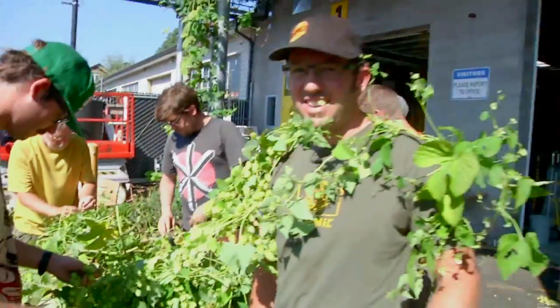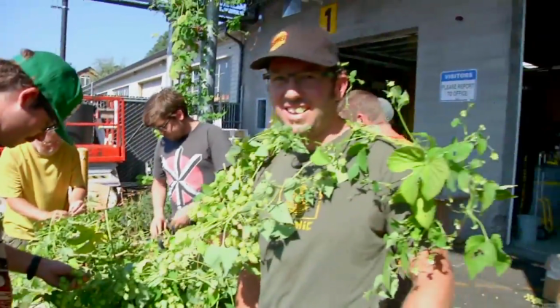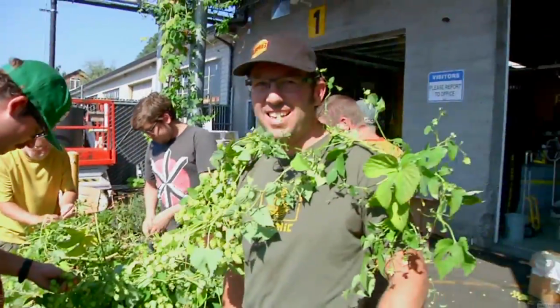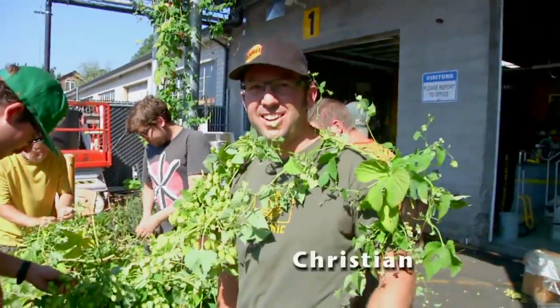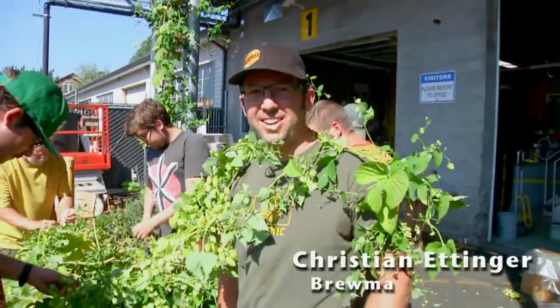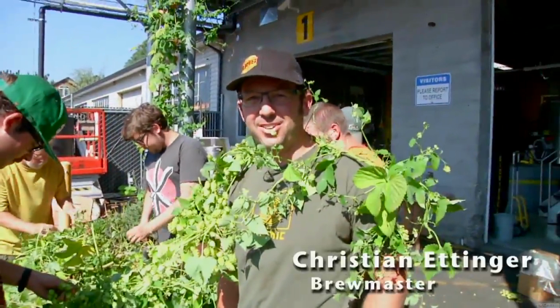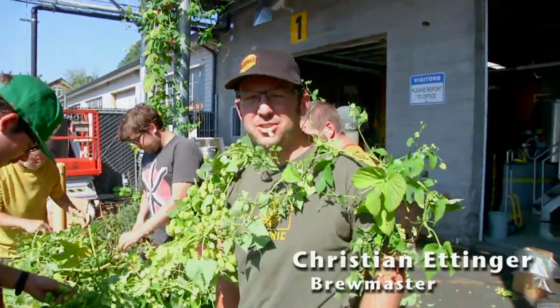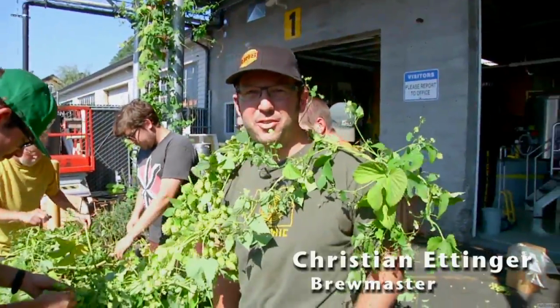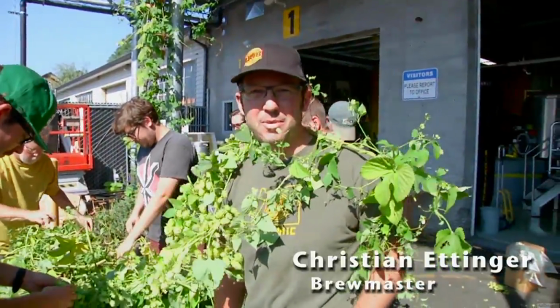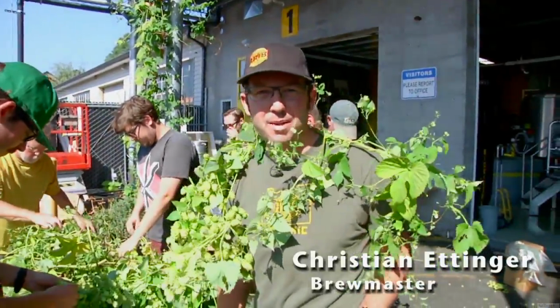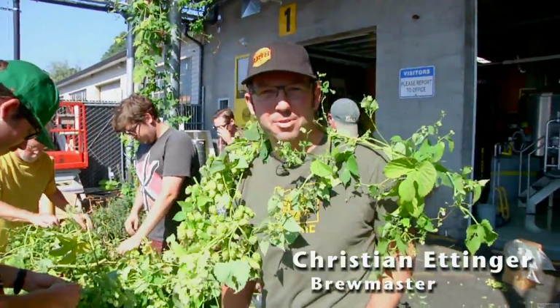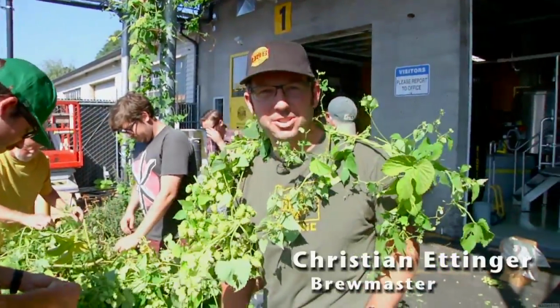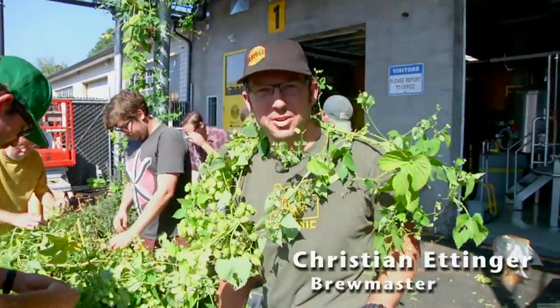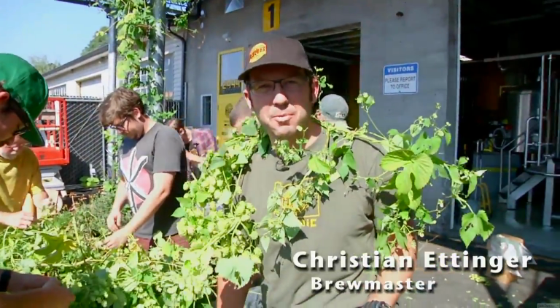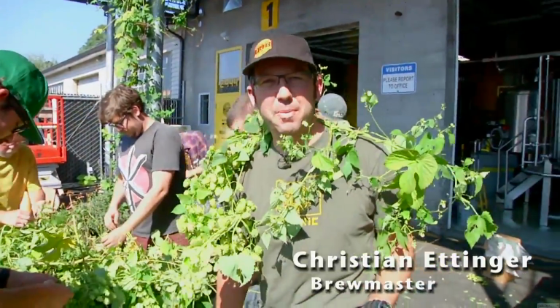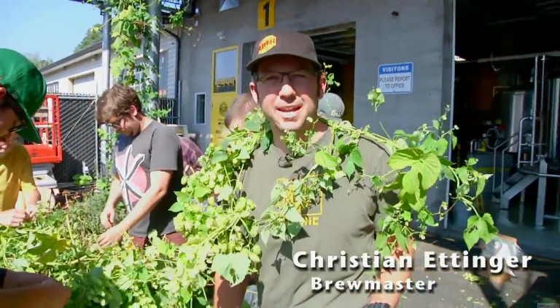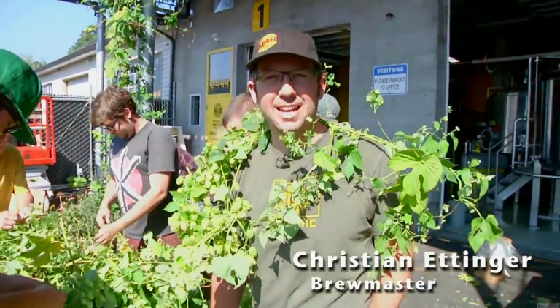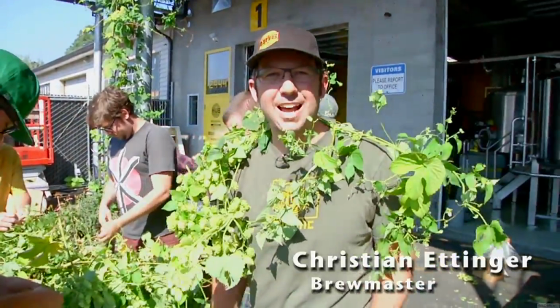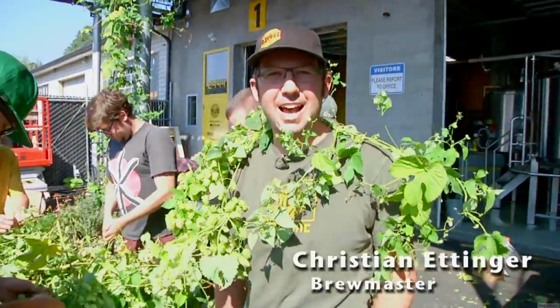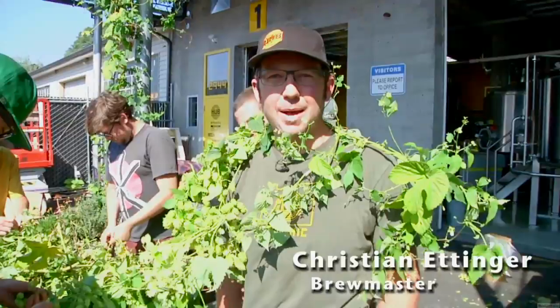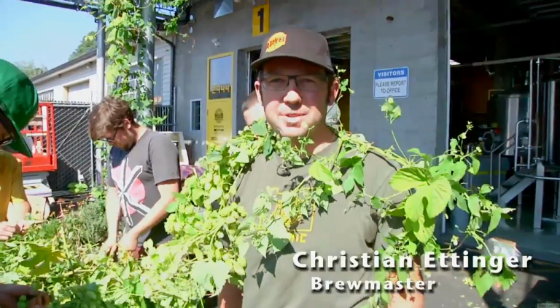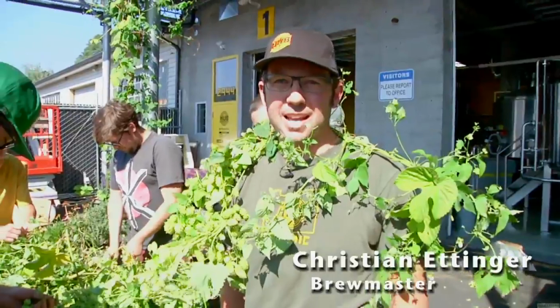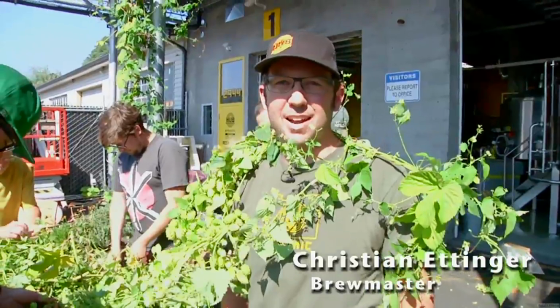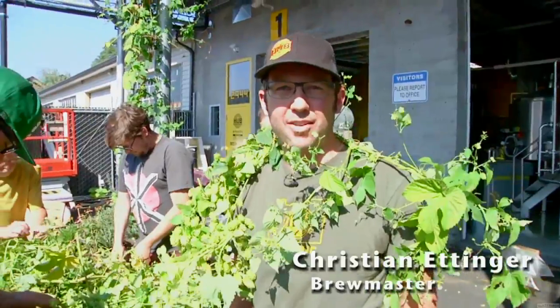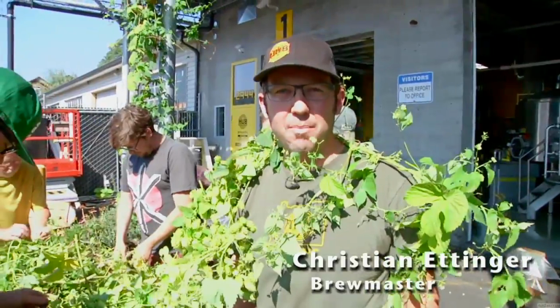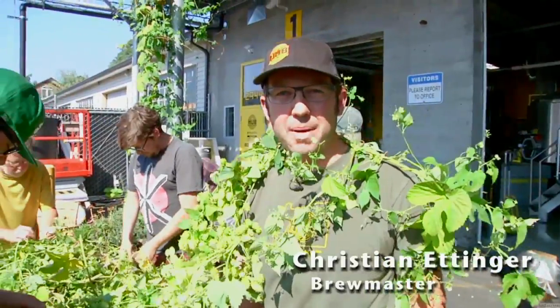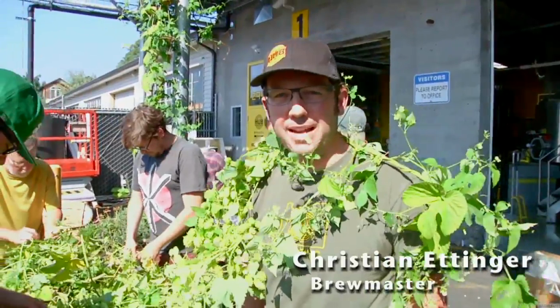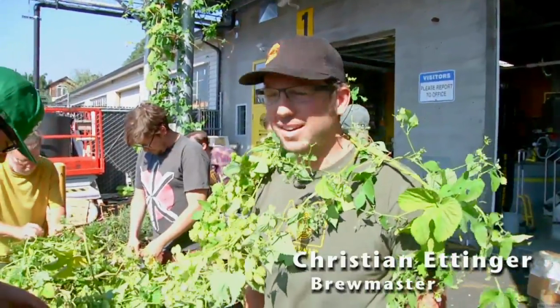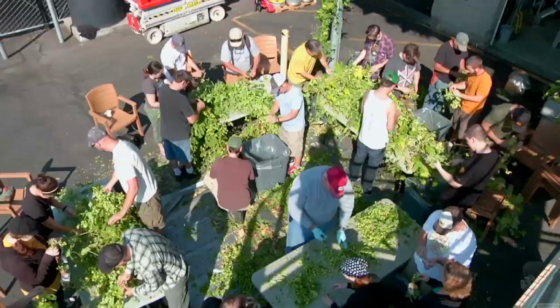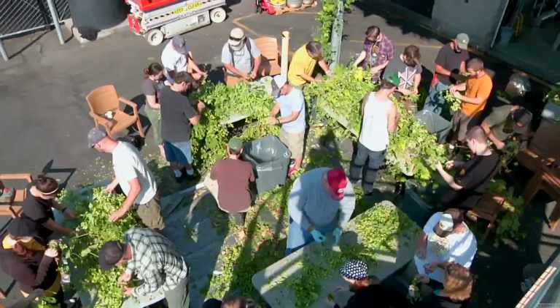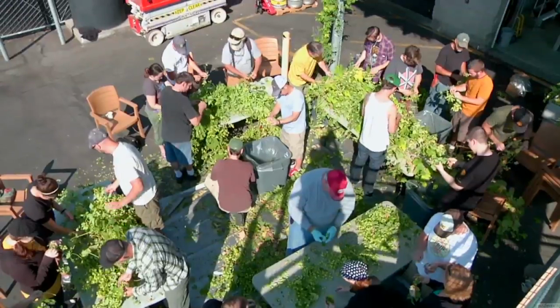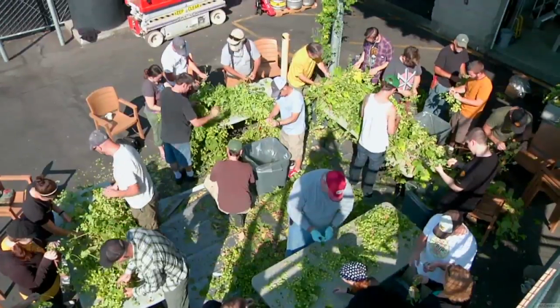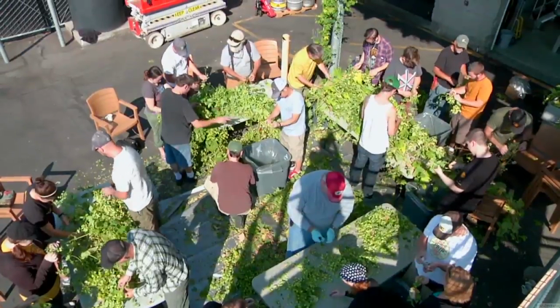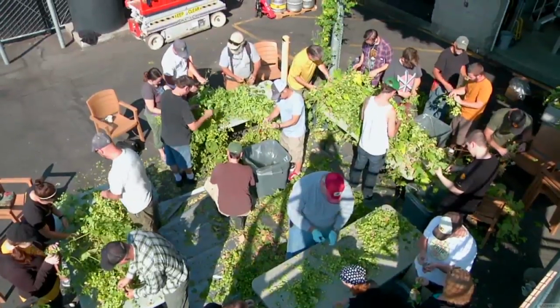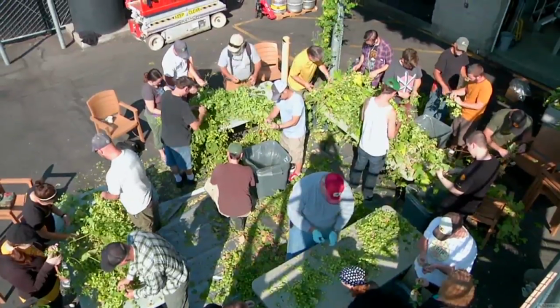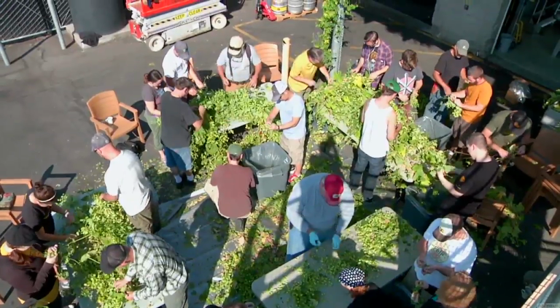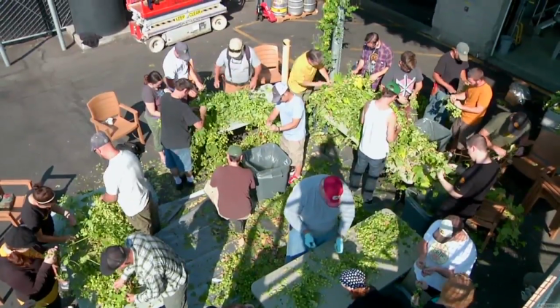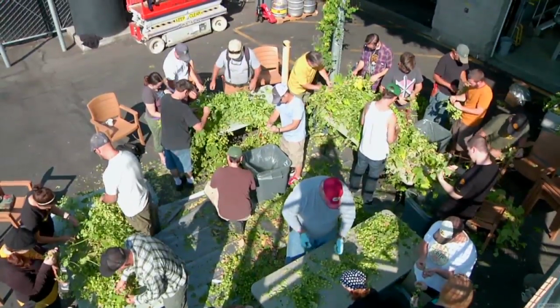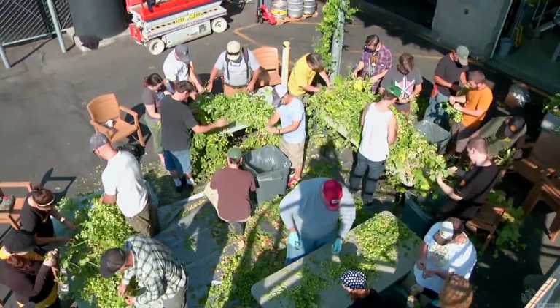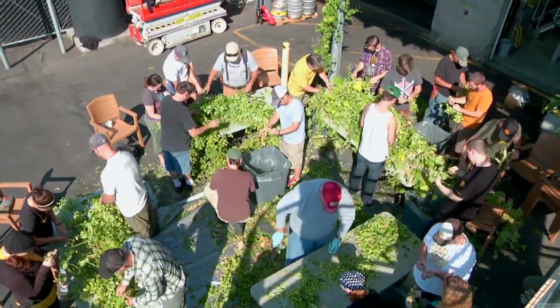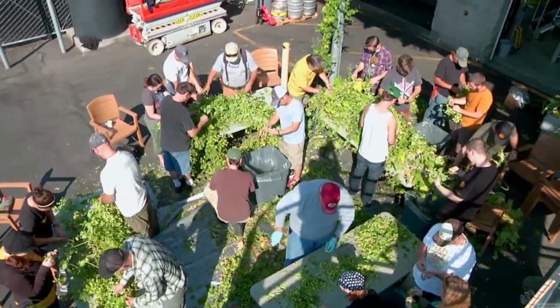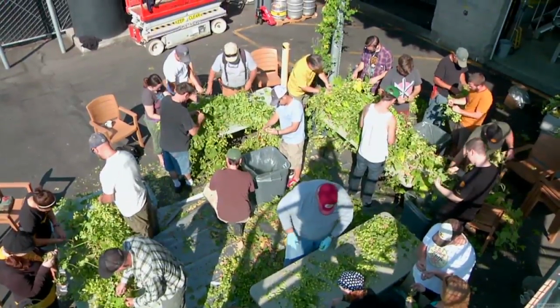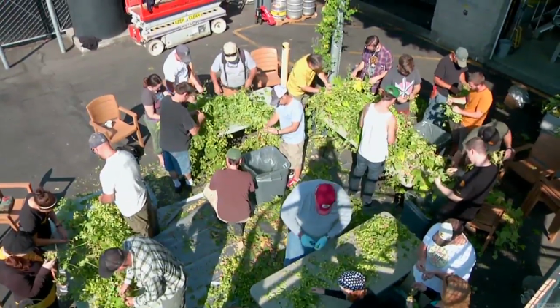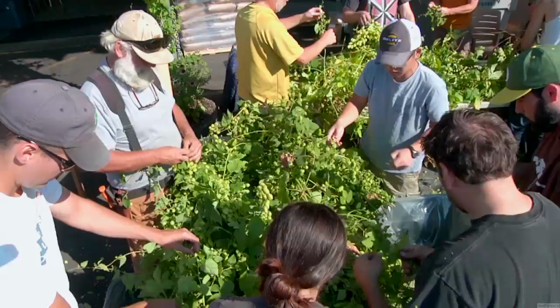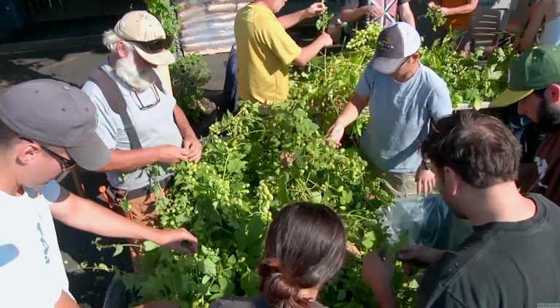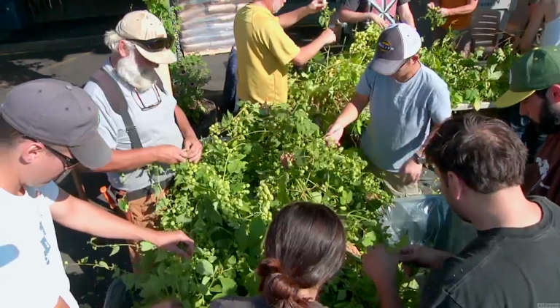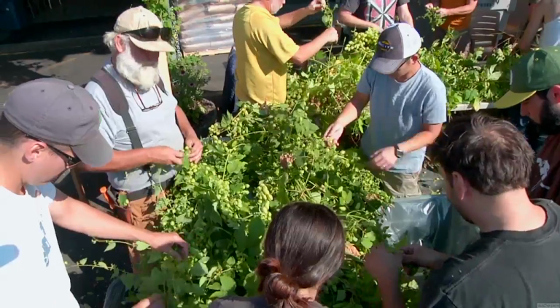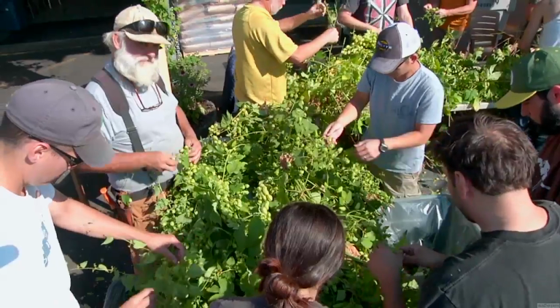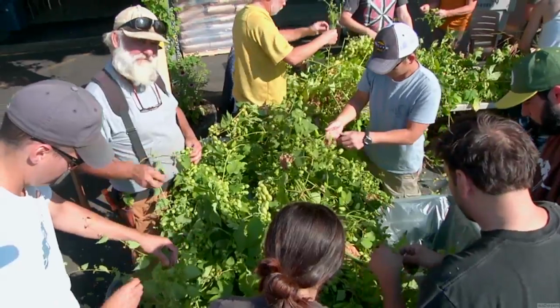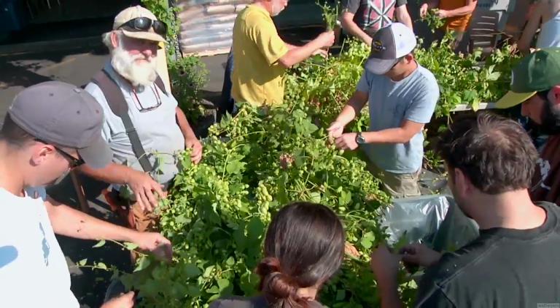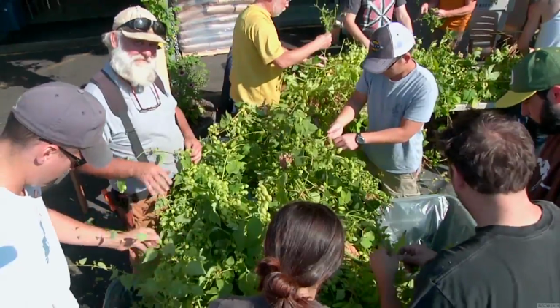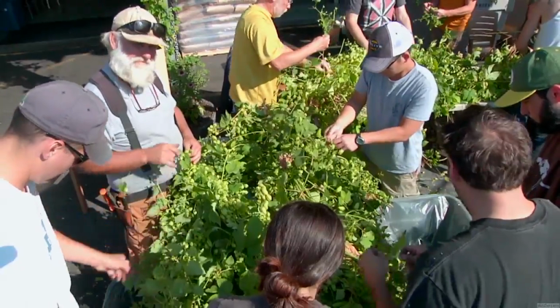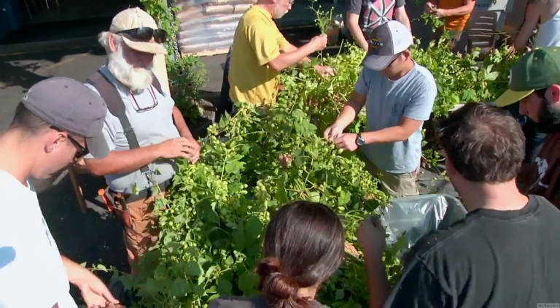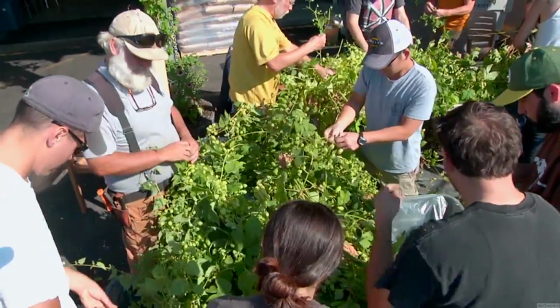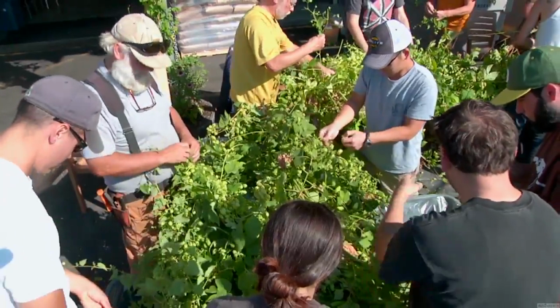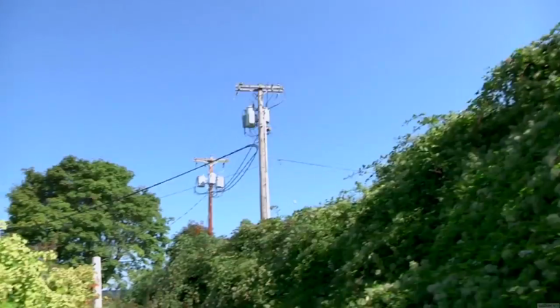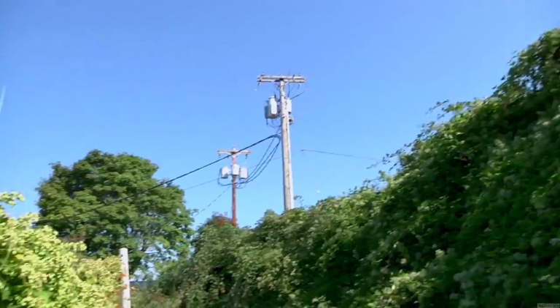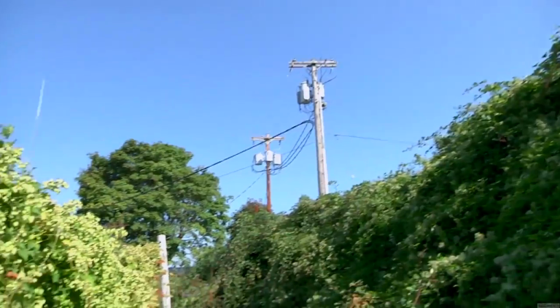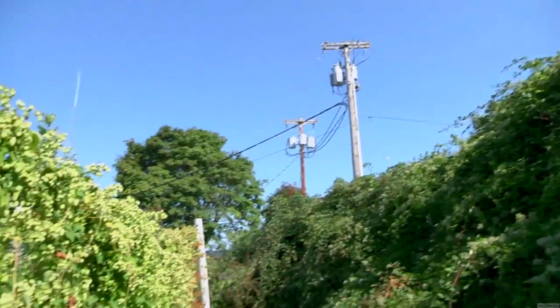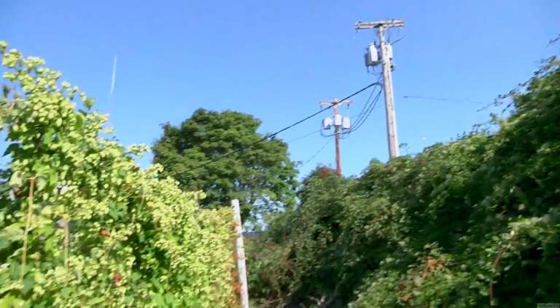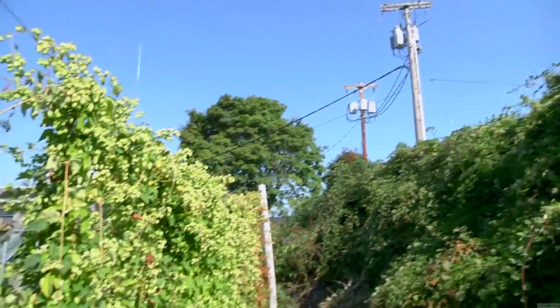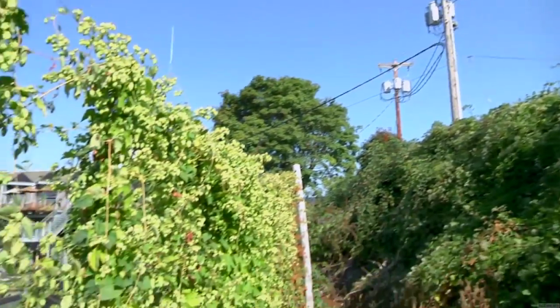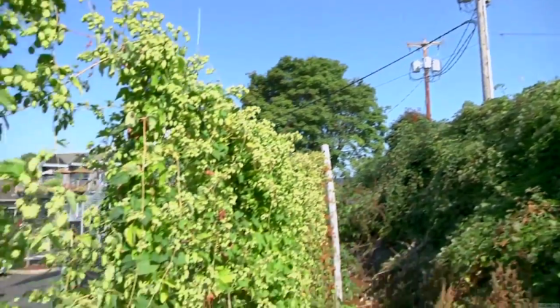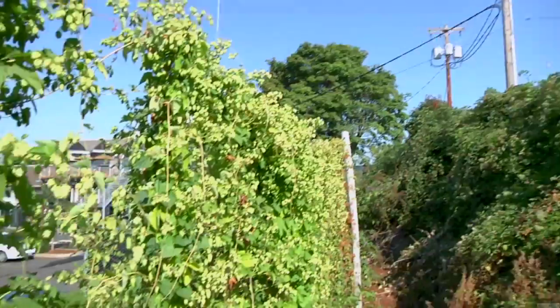Hey there, Christian from Hopworks here. We're picking hops out of our backyard. We've got 20 wonderful people helping us pick fresh hops, and we've got 80 plants out here.